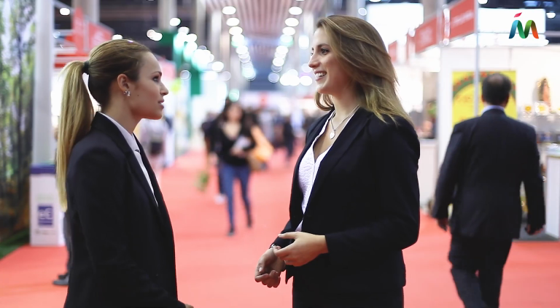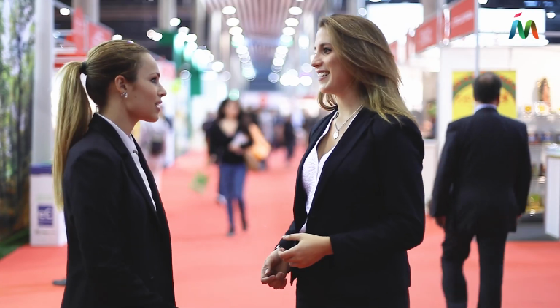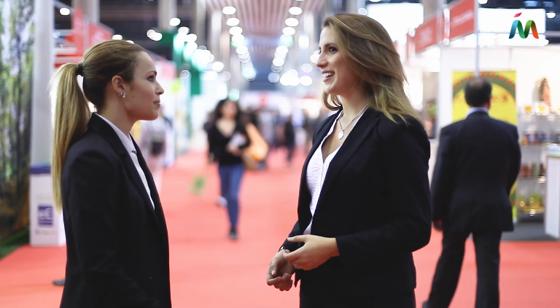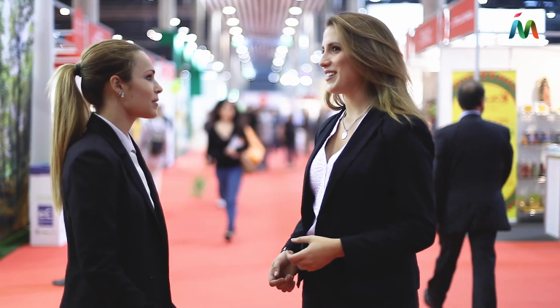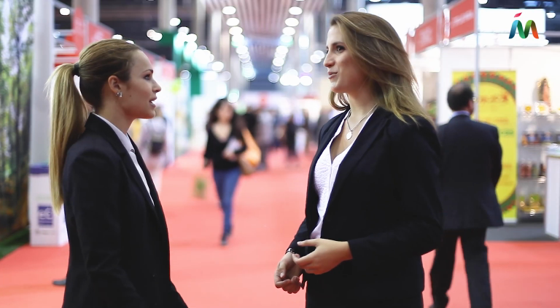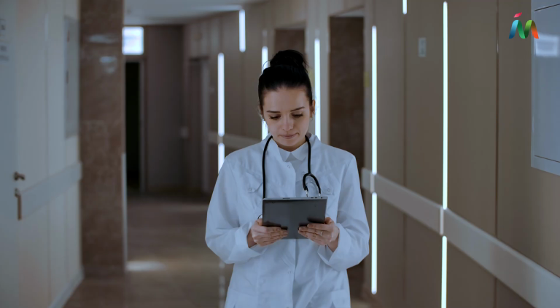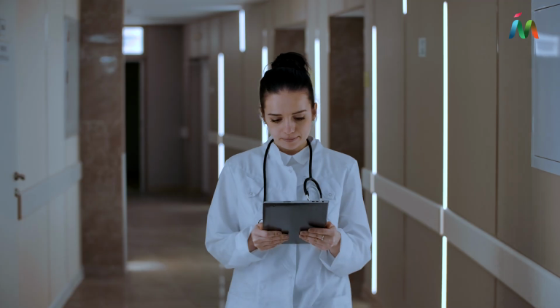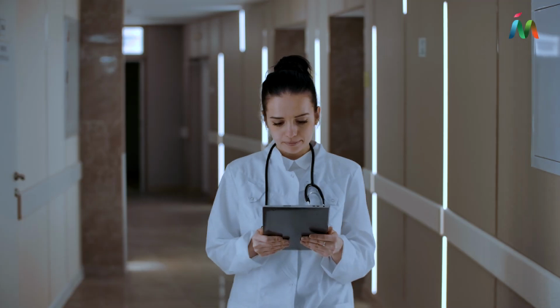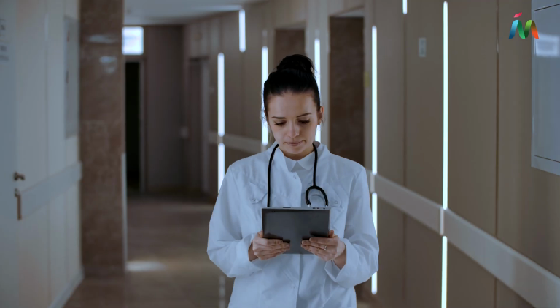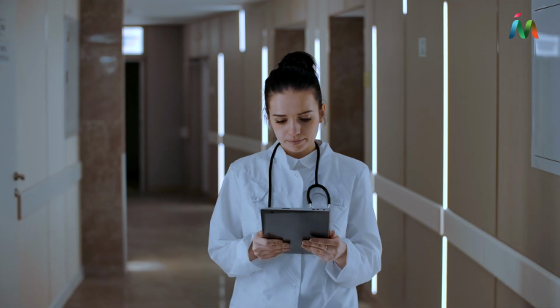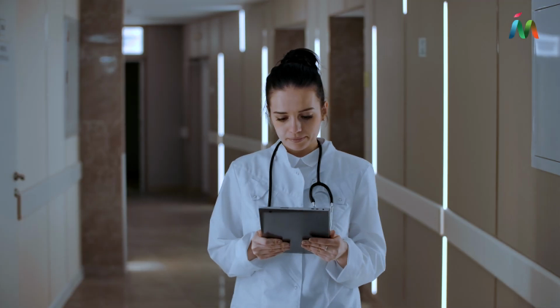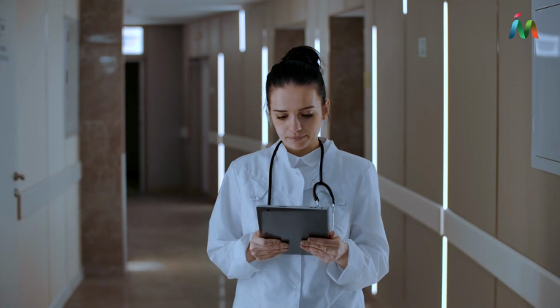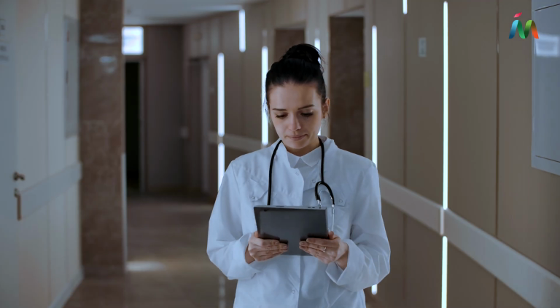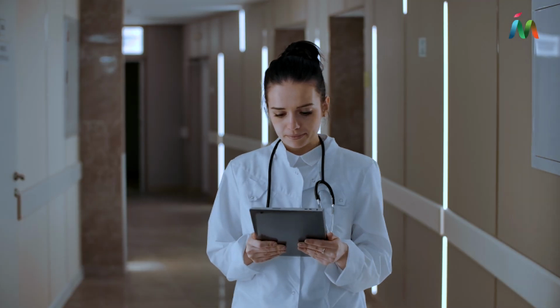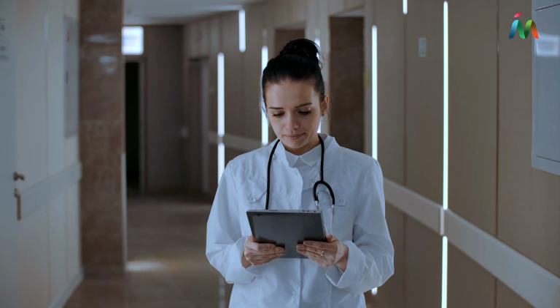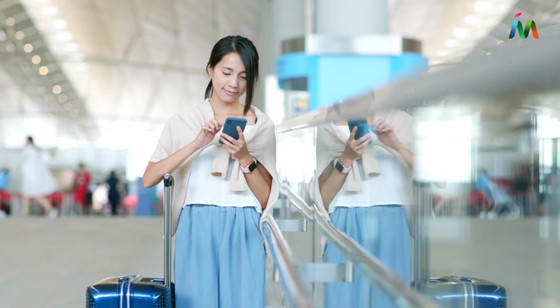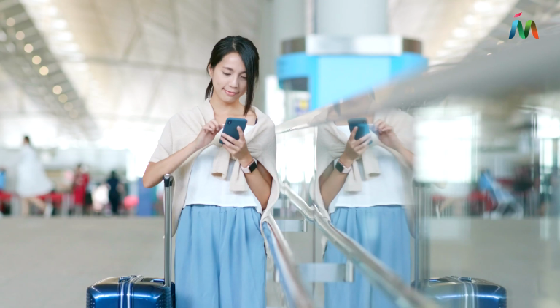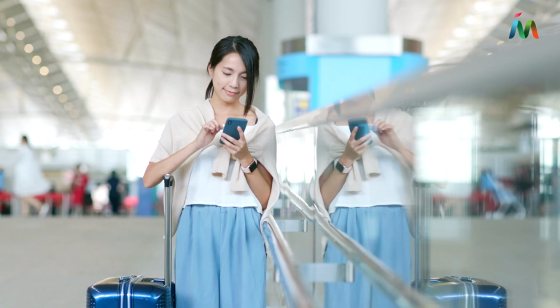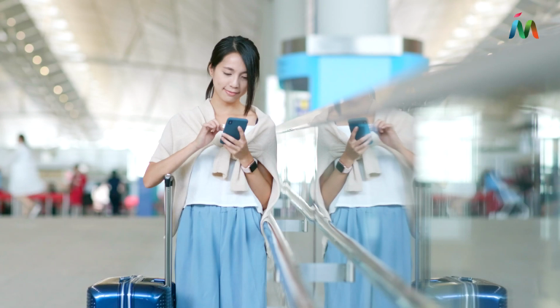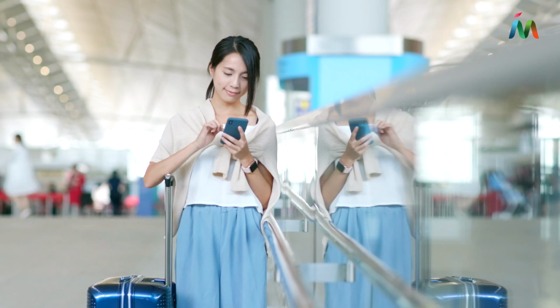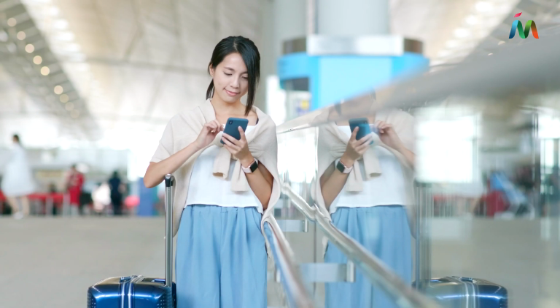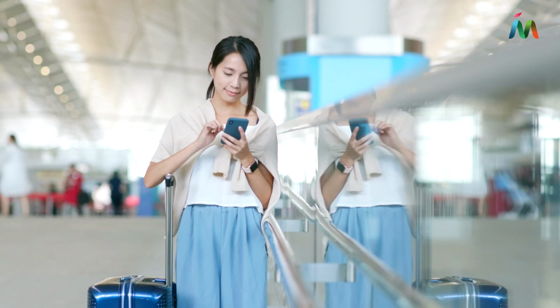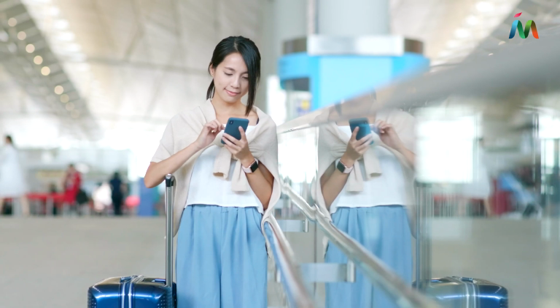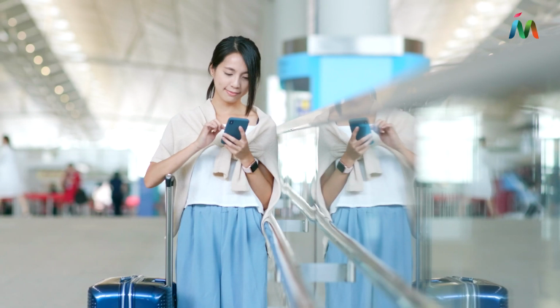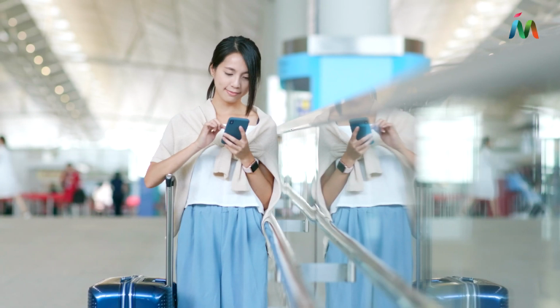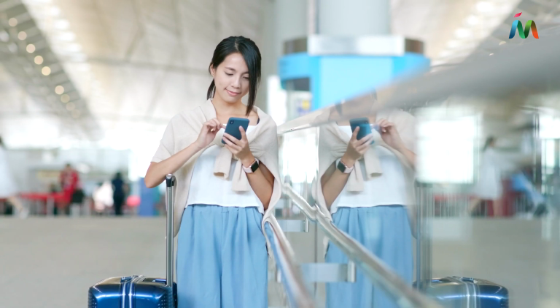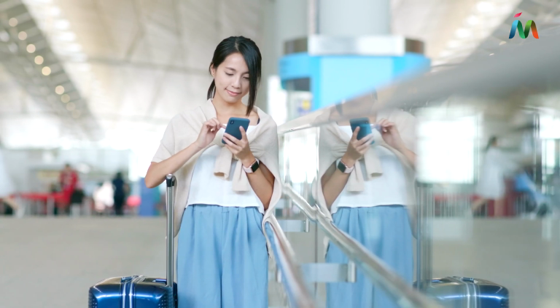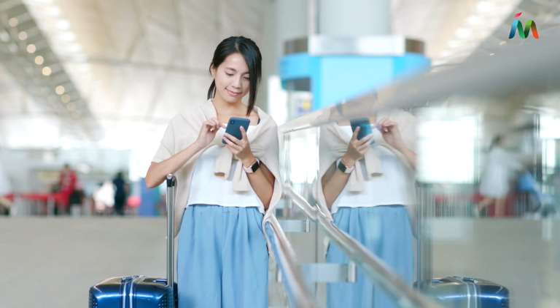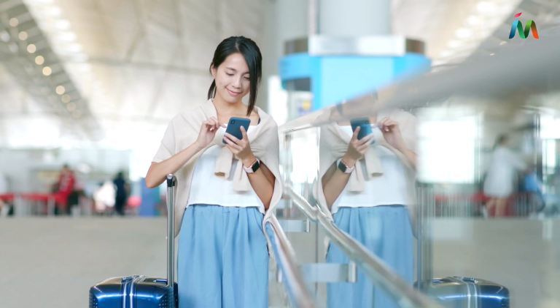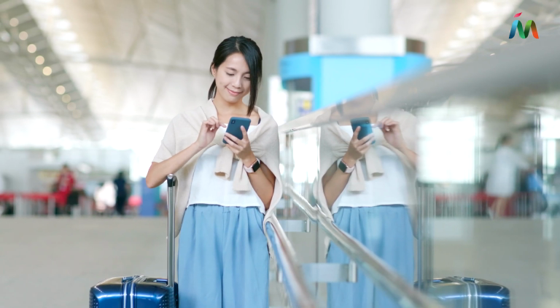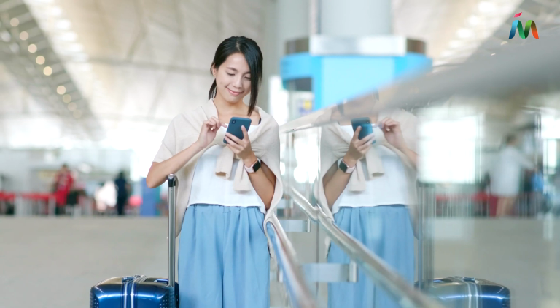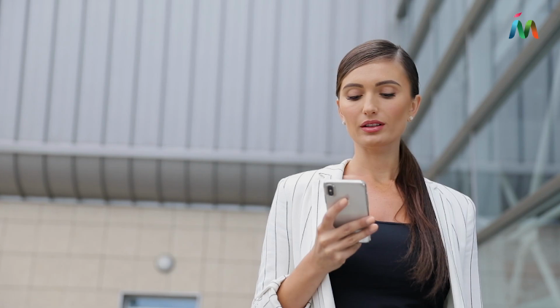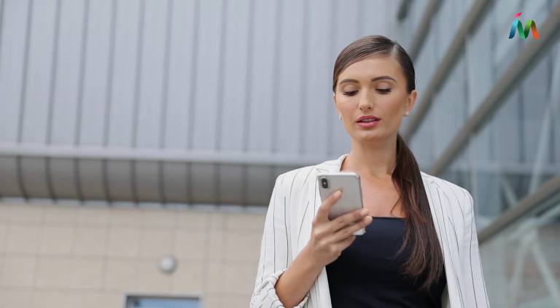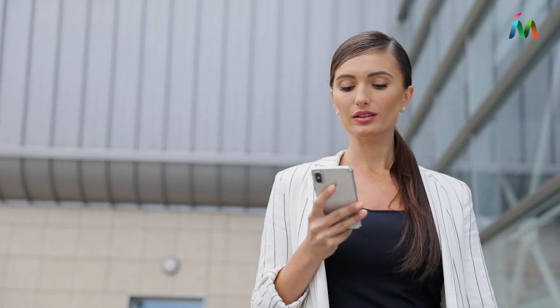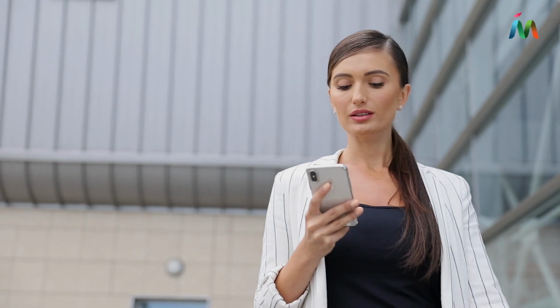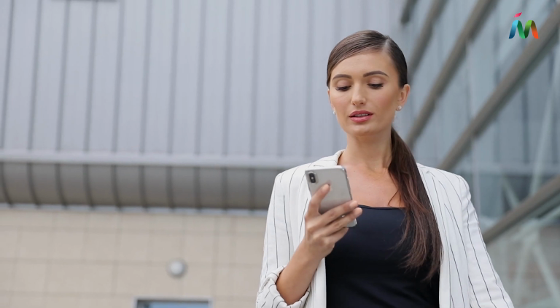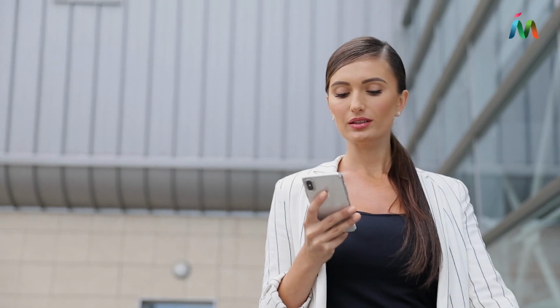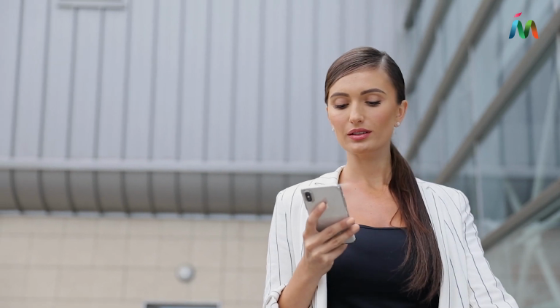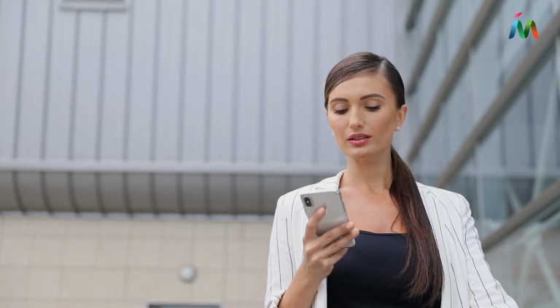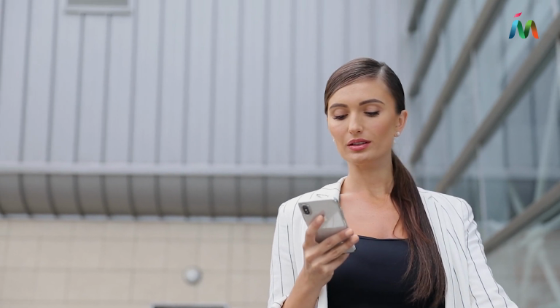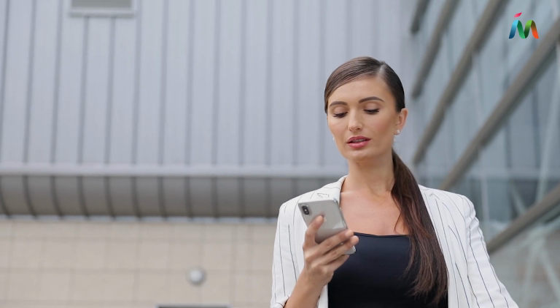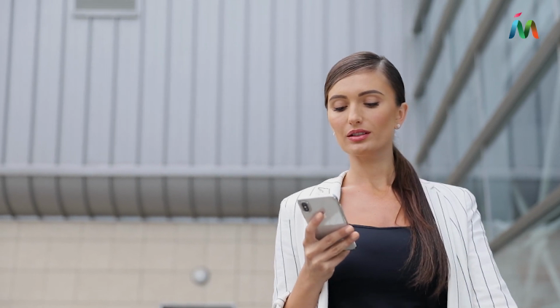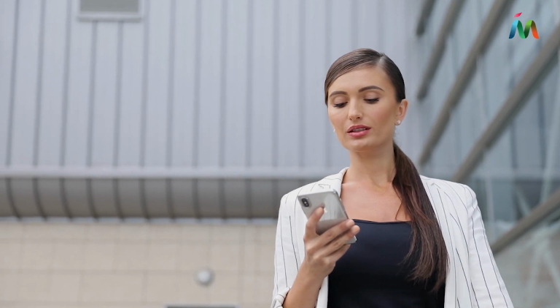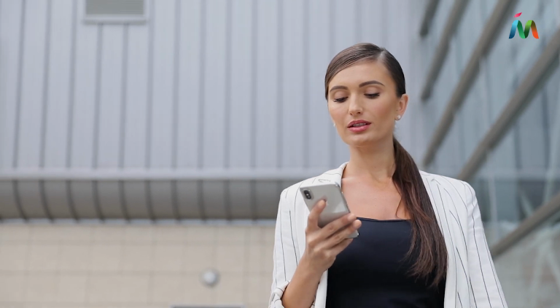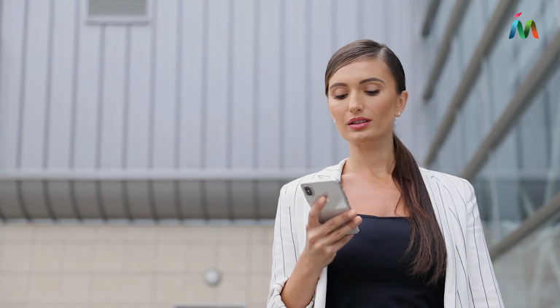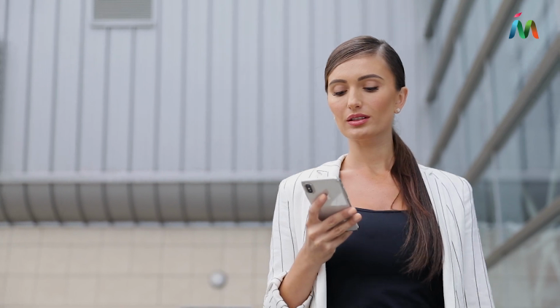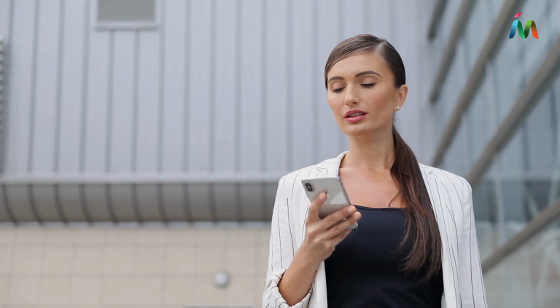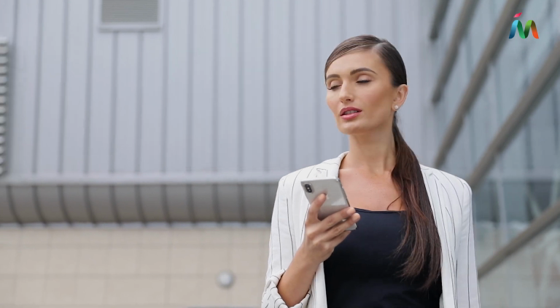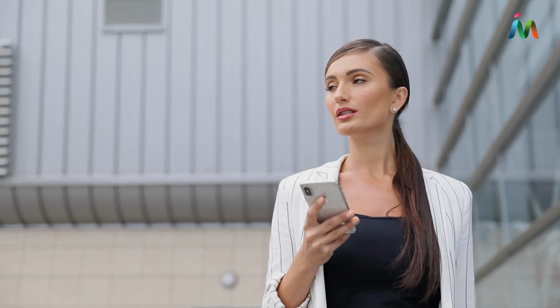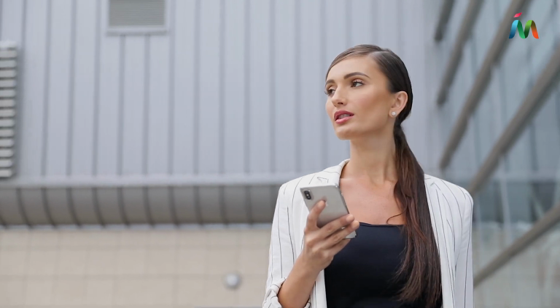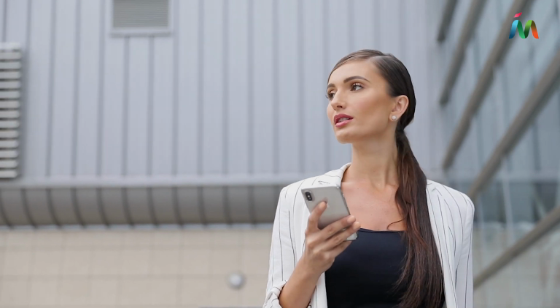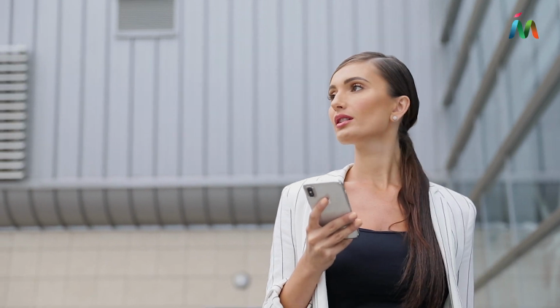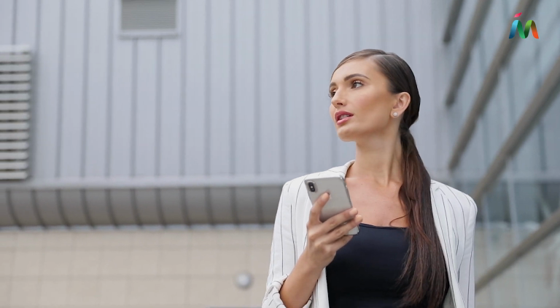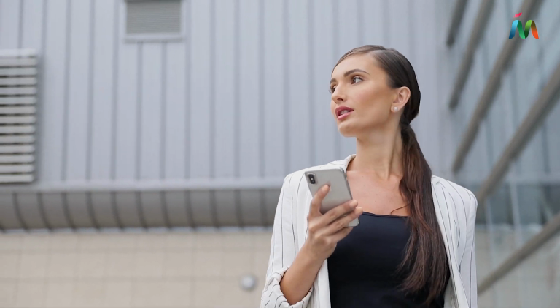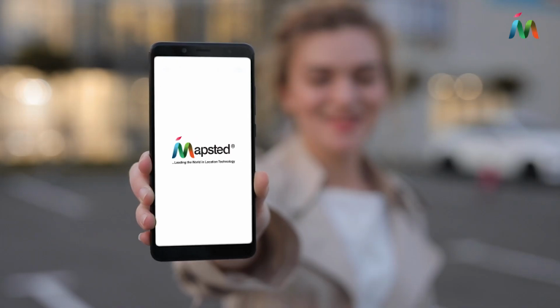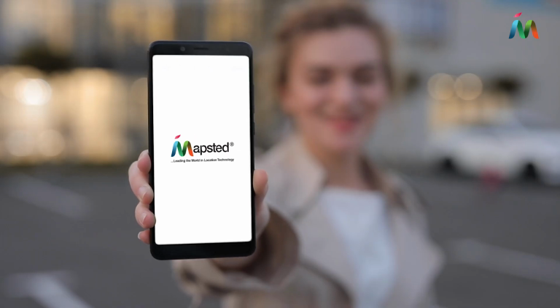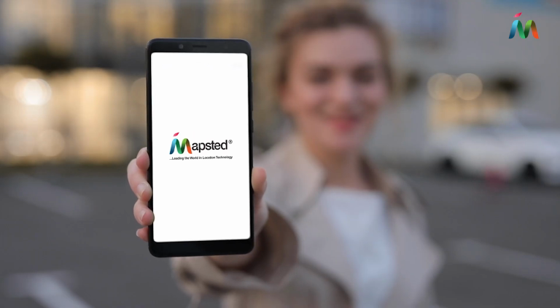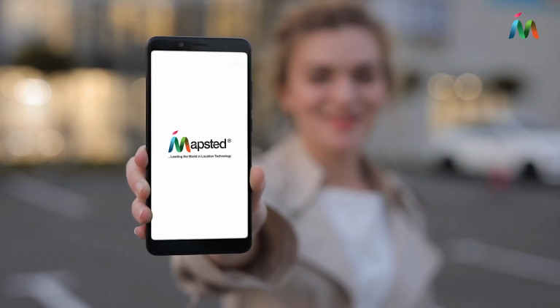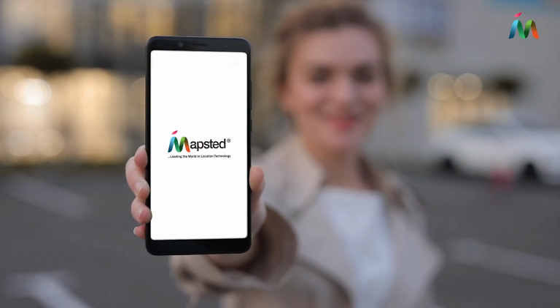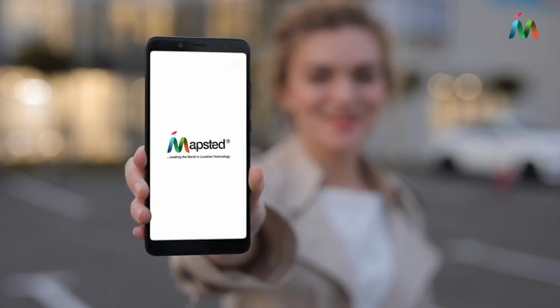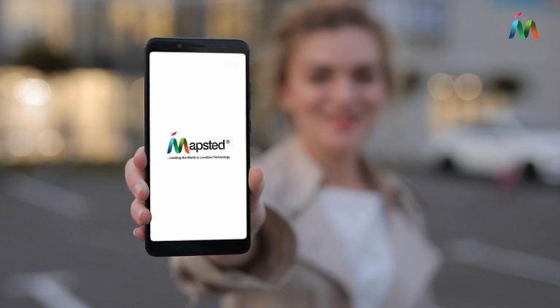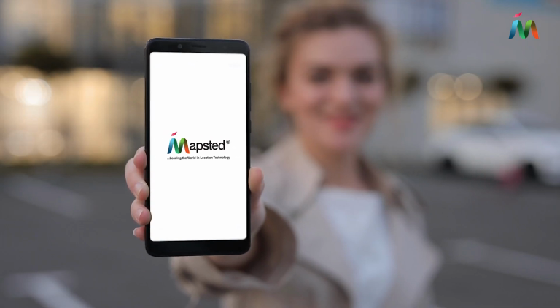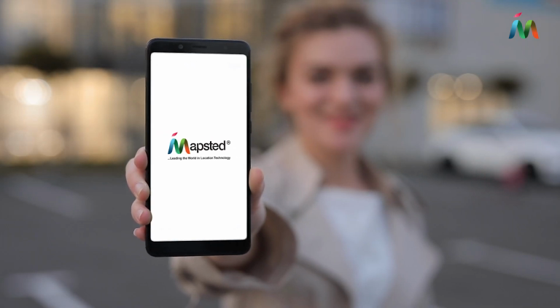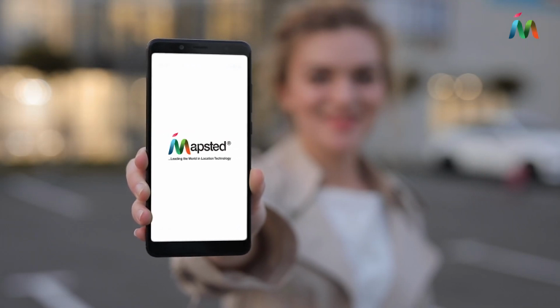Our navigation technology works on campuses, trade shows, hospitals, transportation hubs, and more. Getting there quicker is as easy as choosing Mapstead.